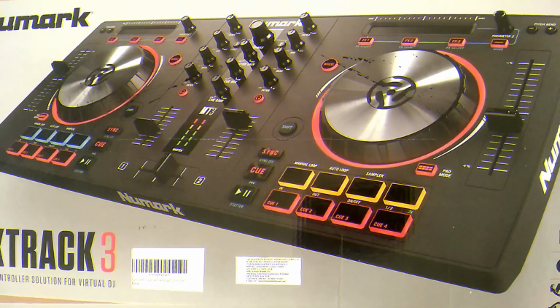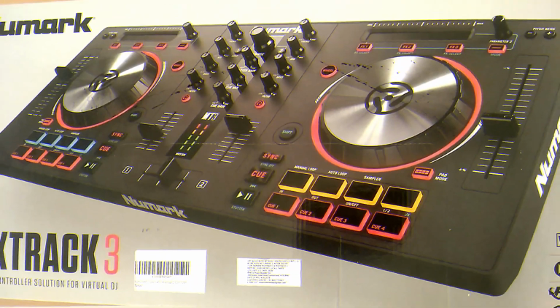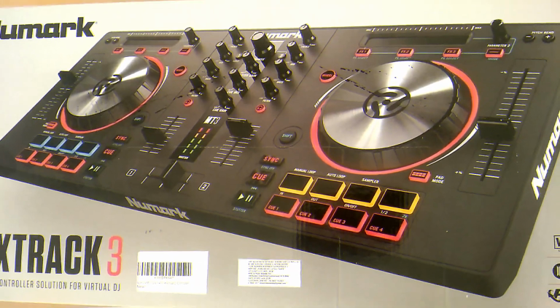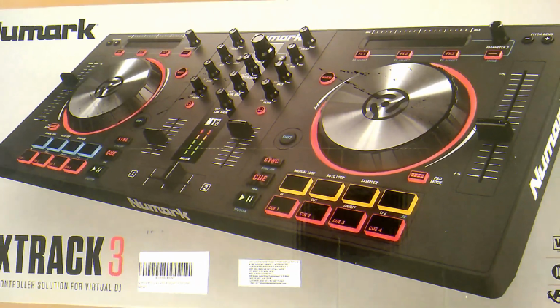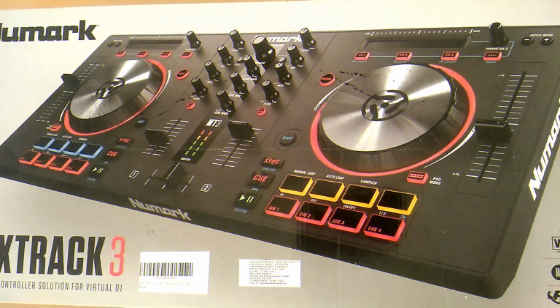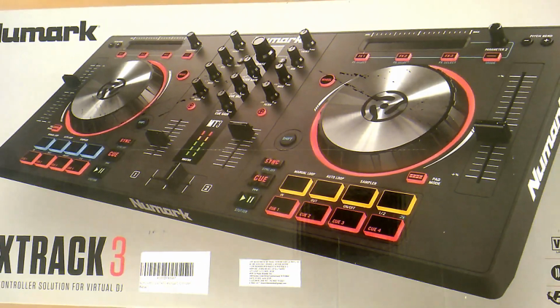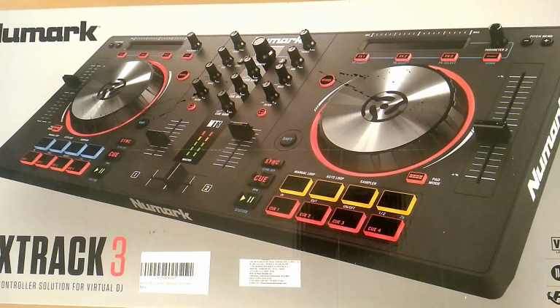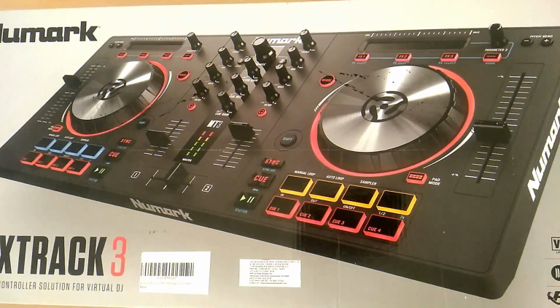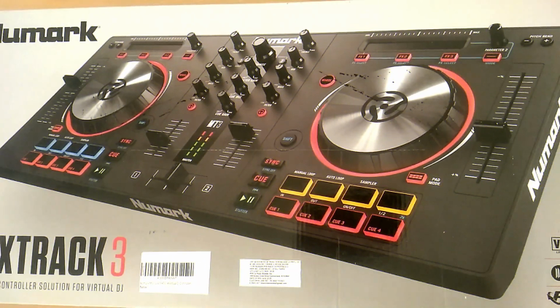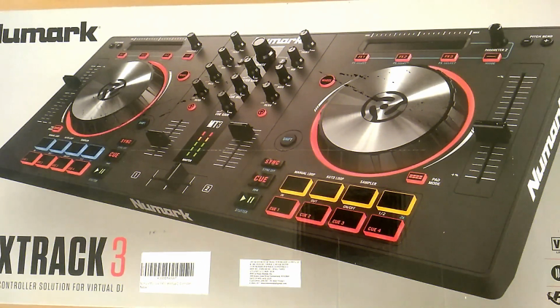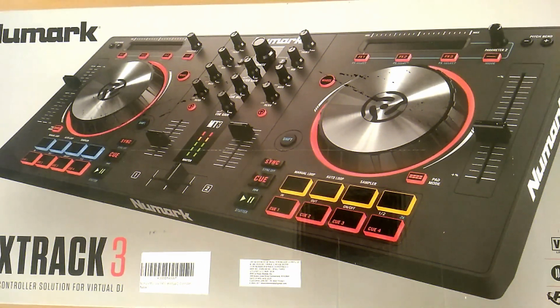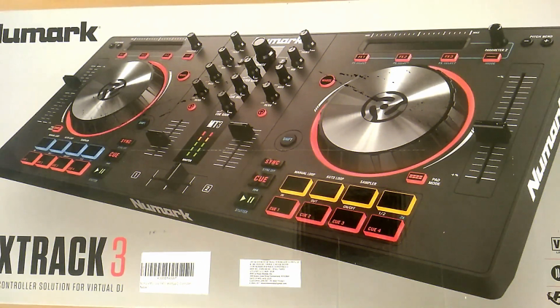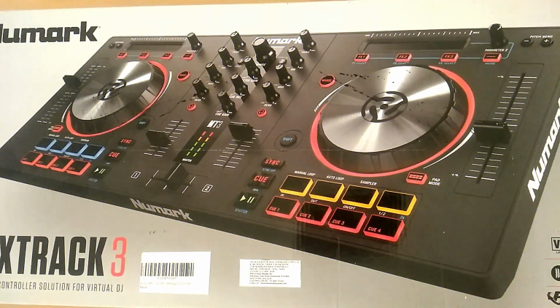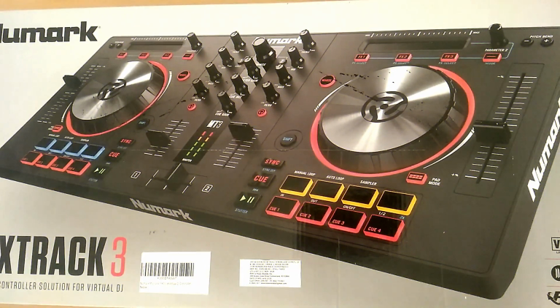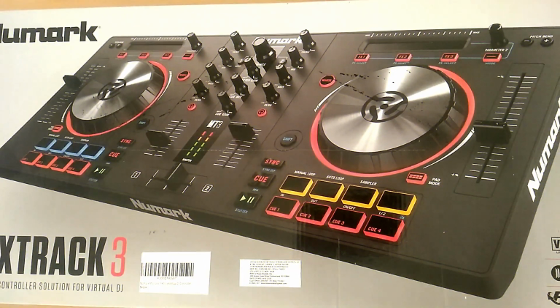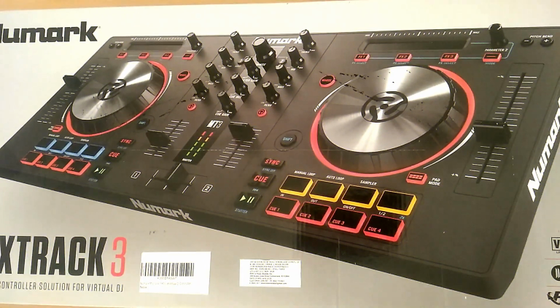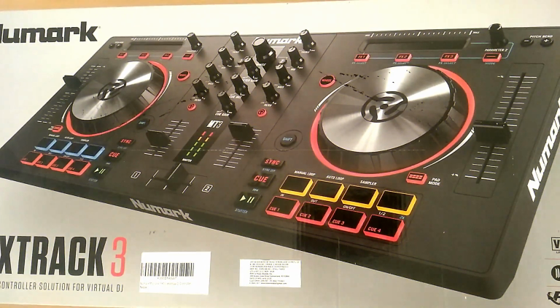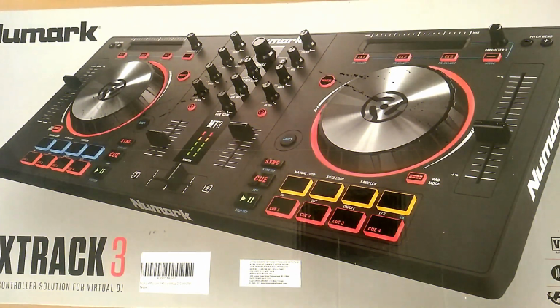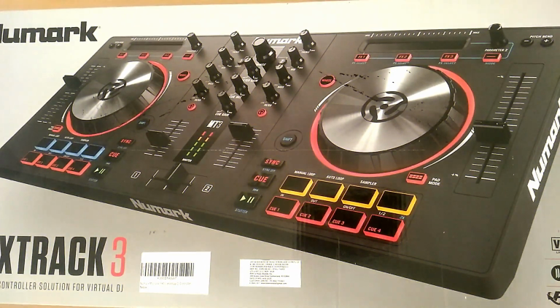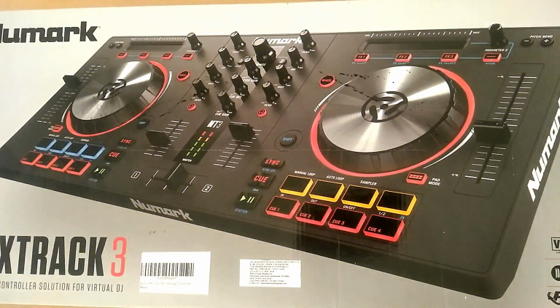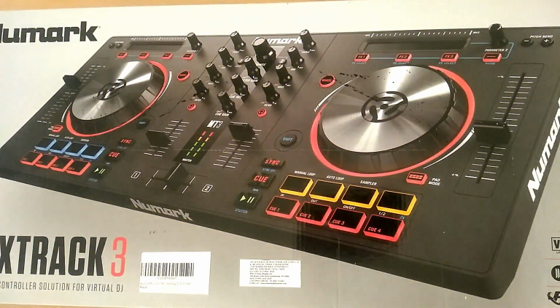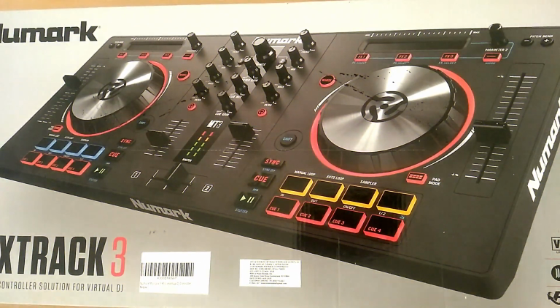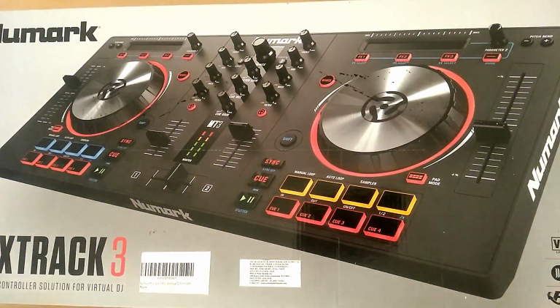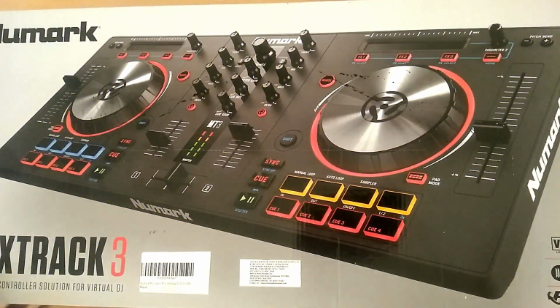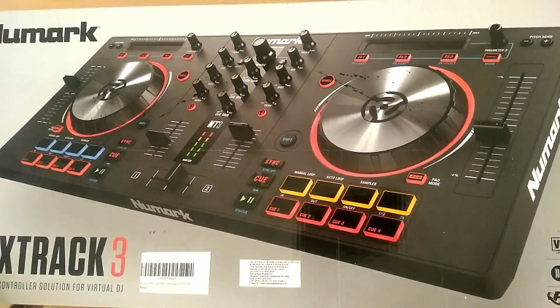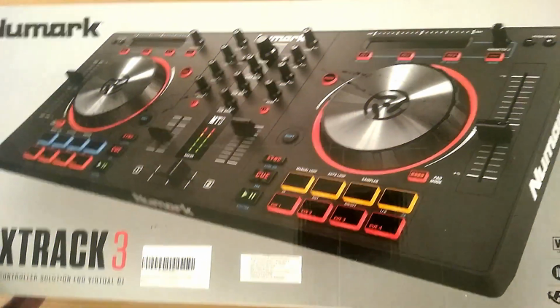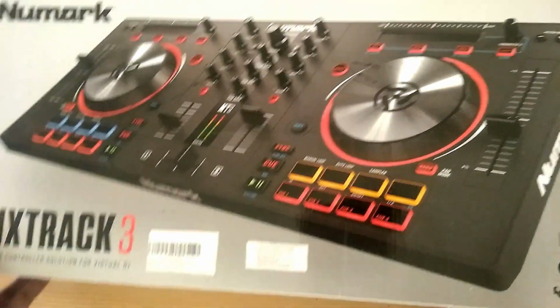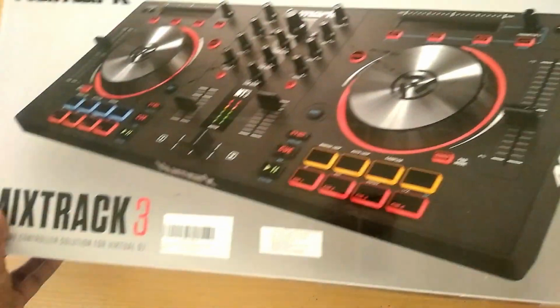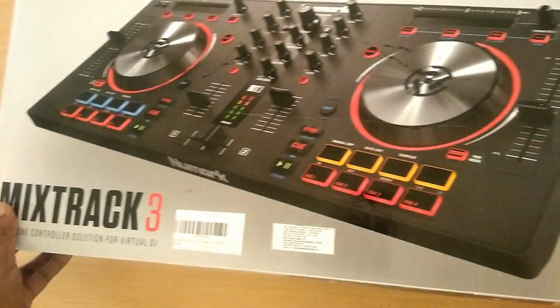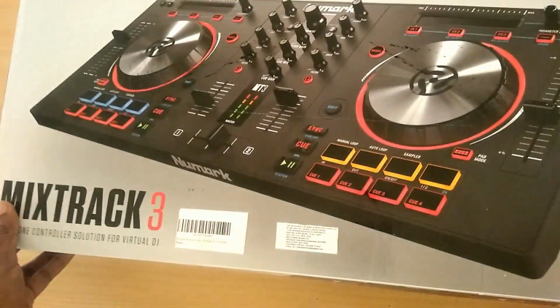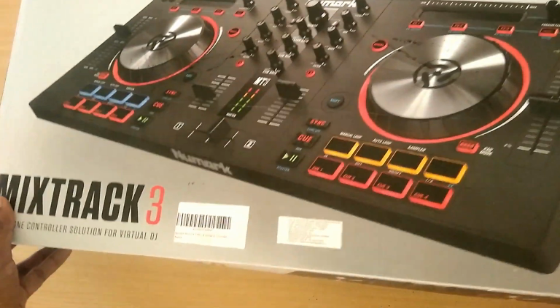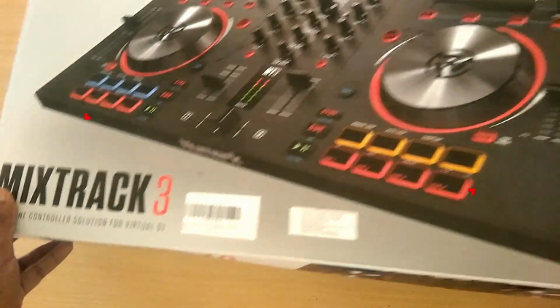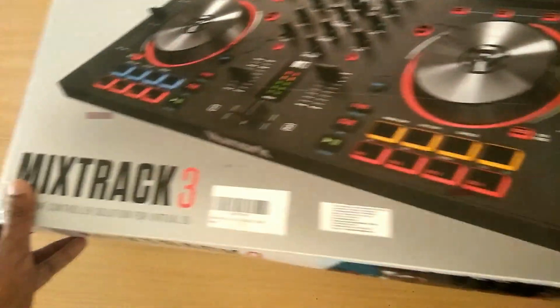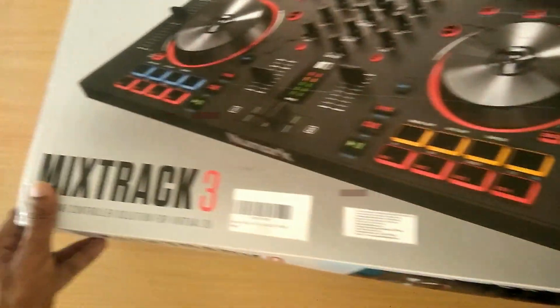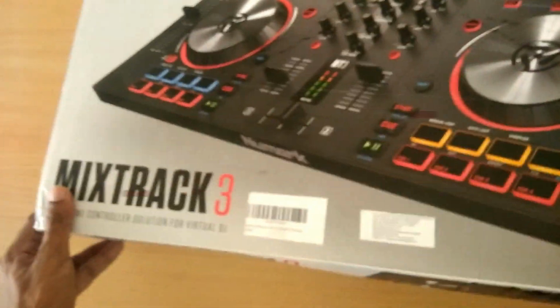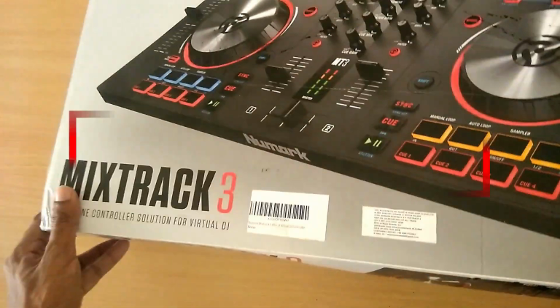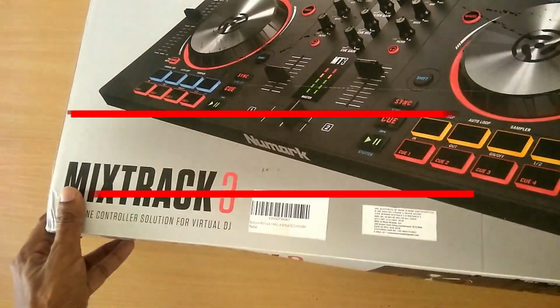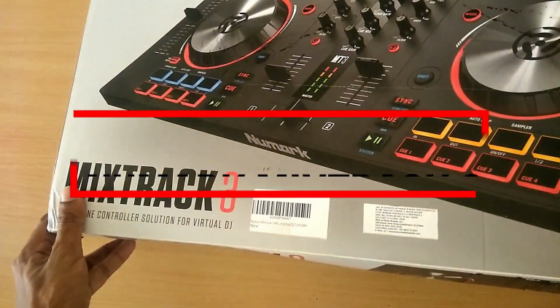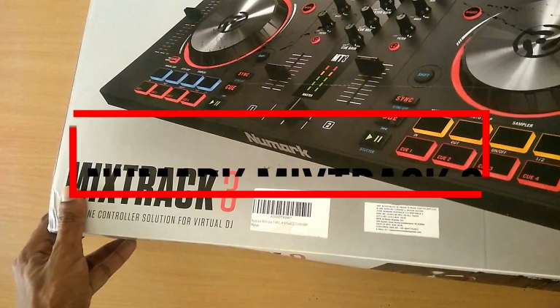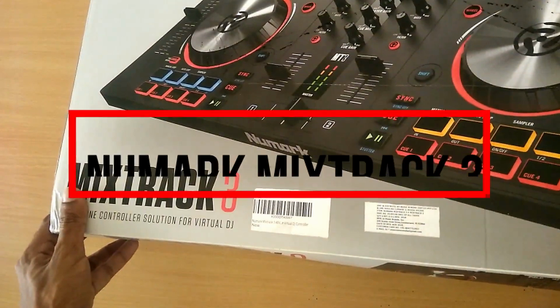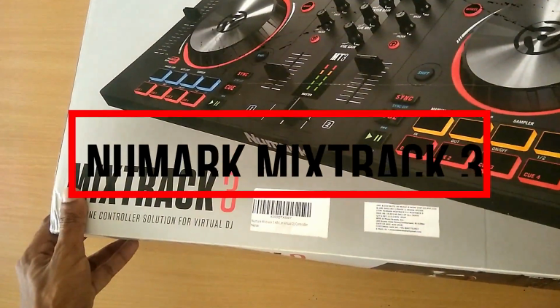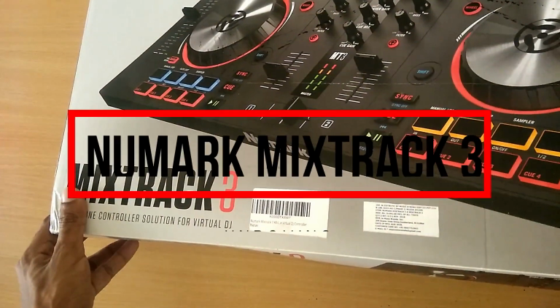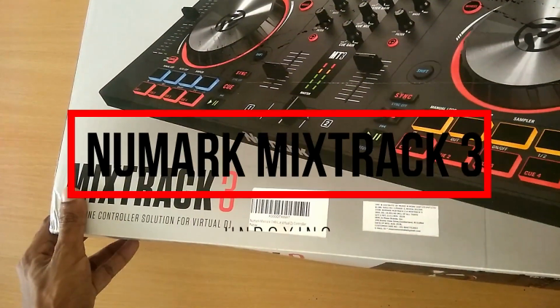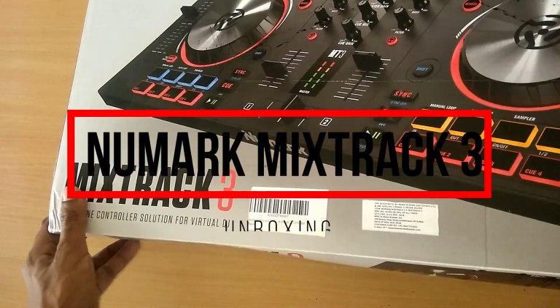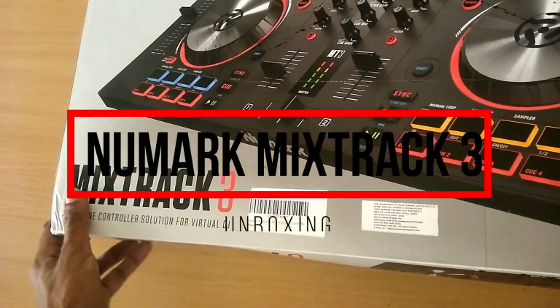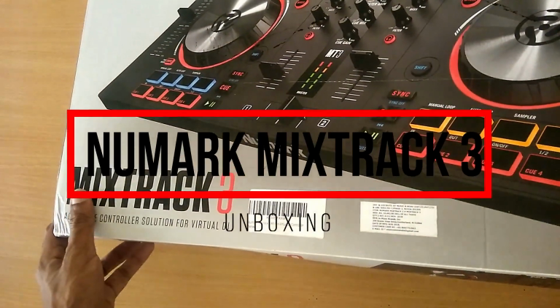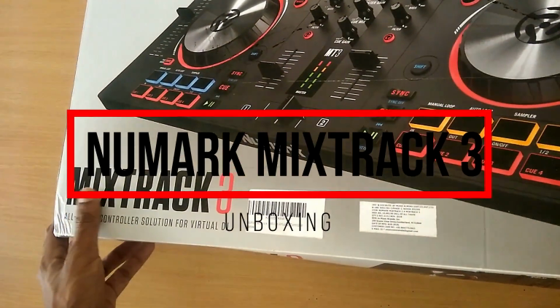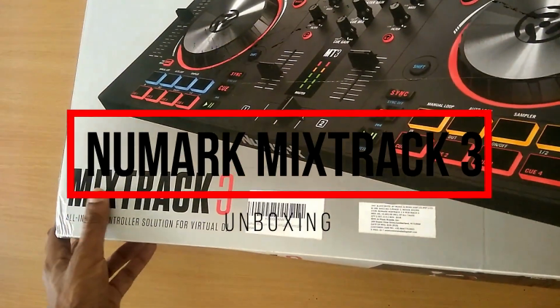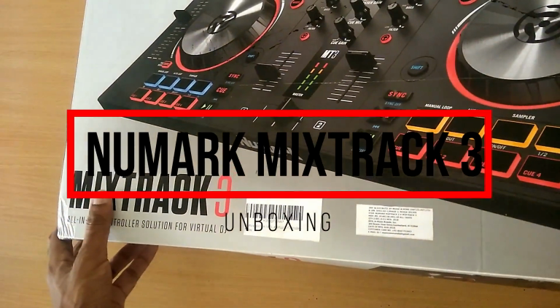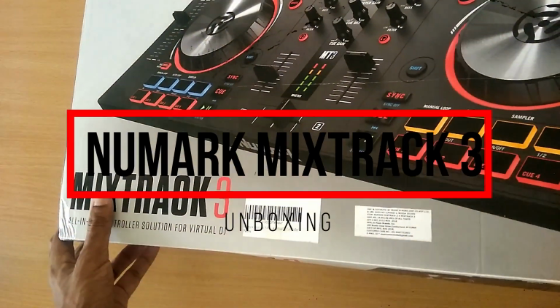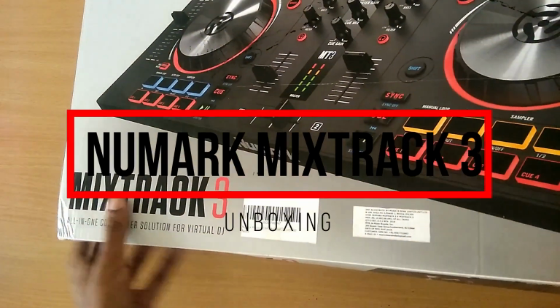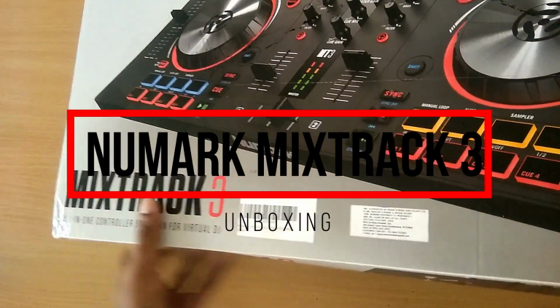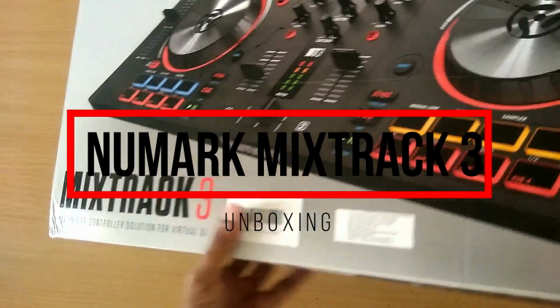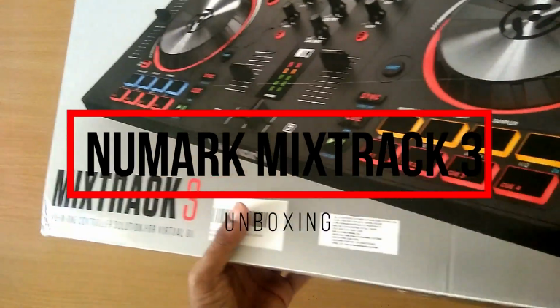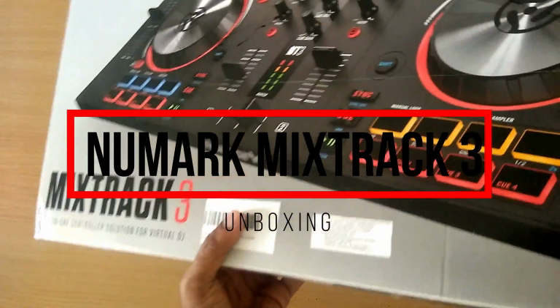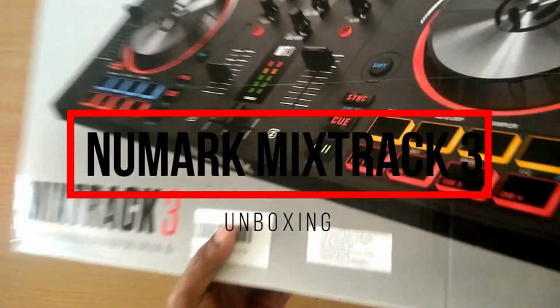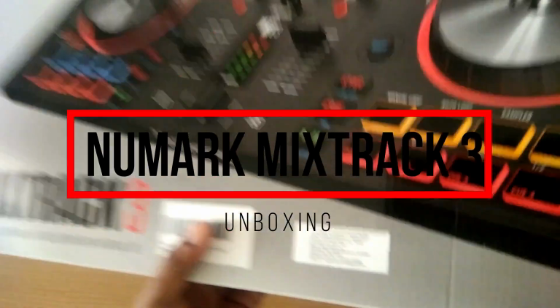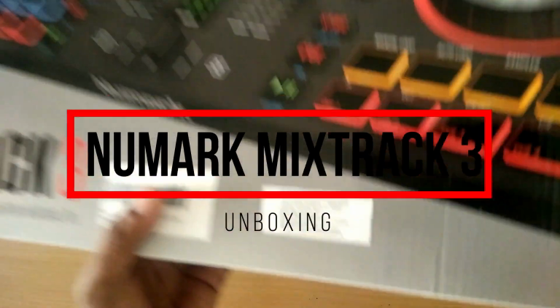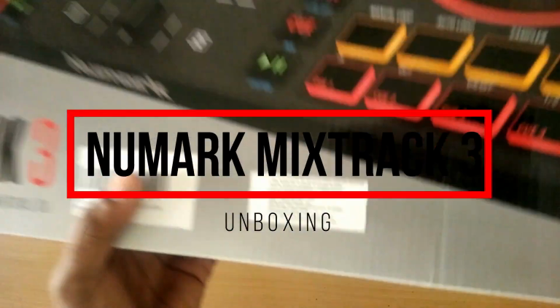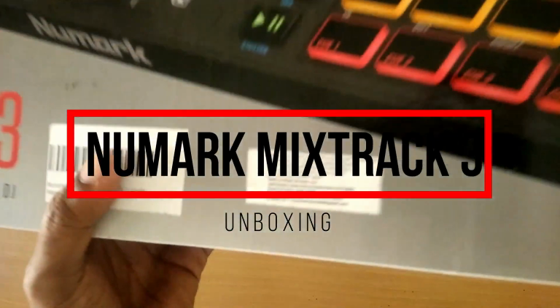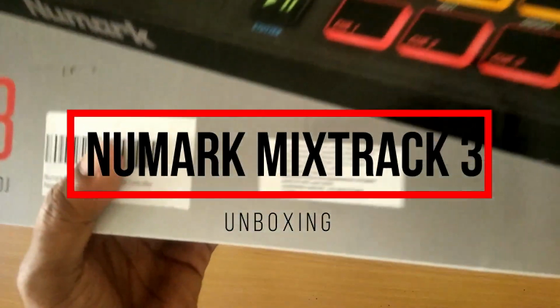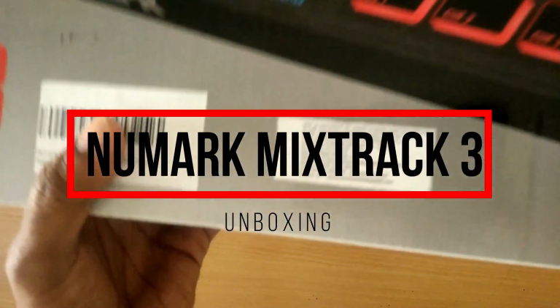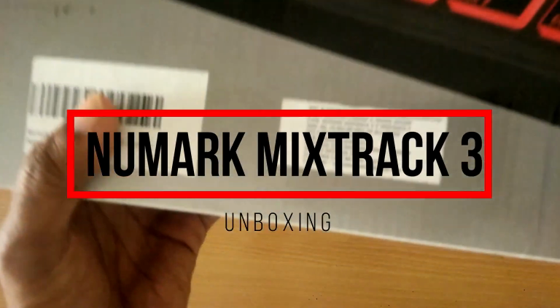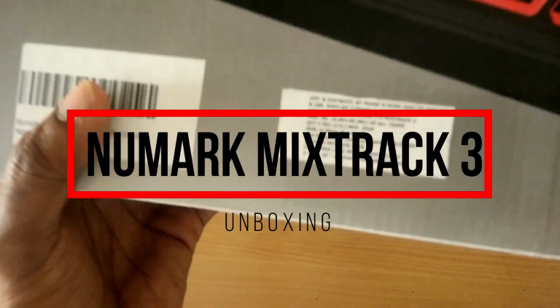Hey there guys, this is your V-Bro from TechDutyMan. Today I'll be doing the unboxing of the Mixtrack 3 by Numark.